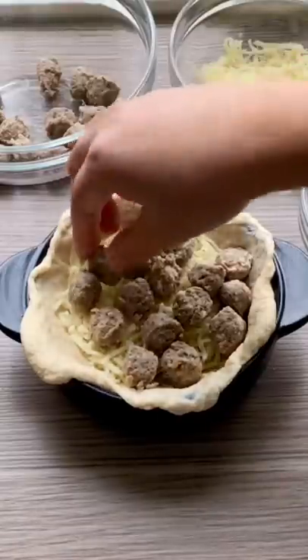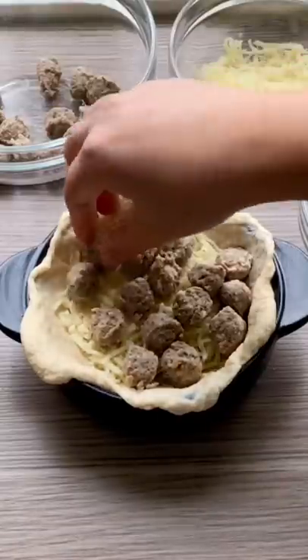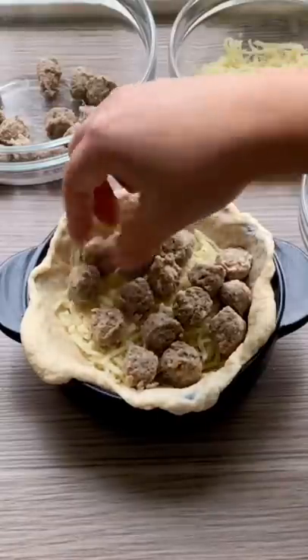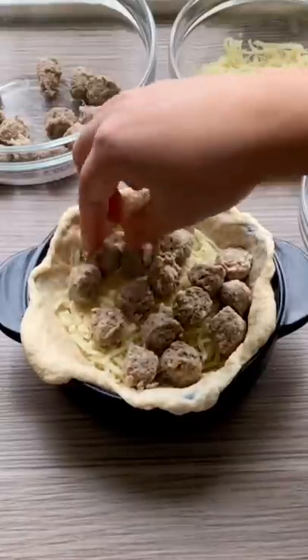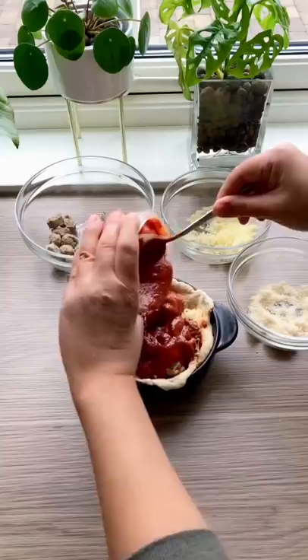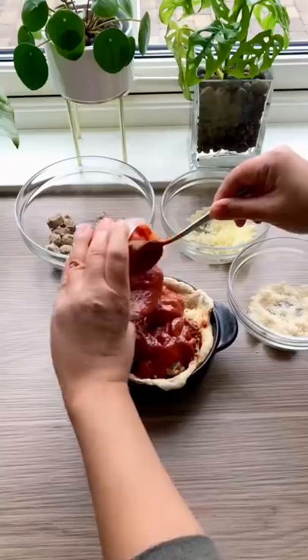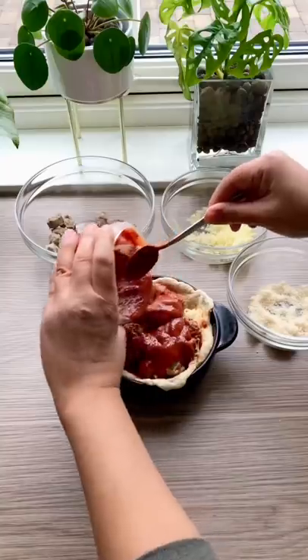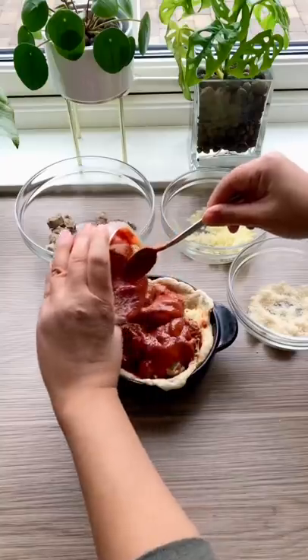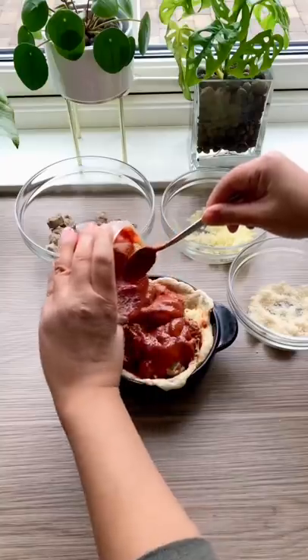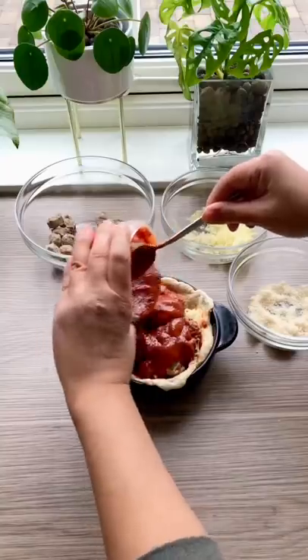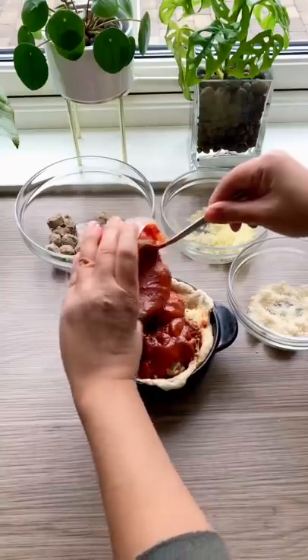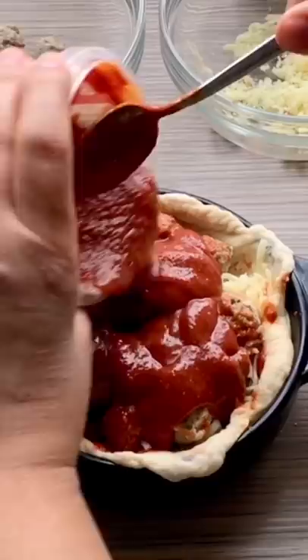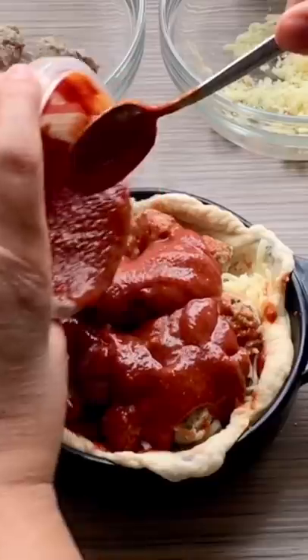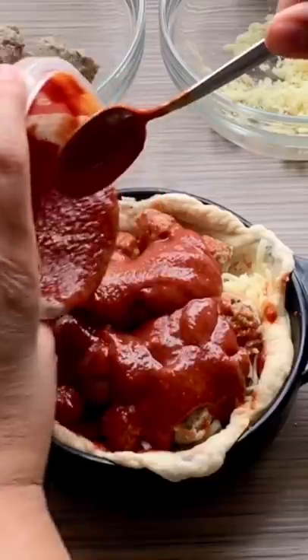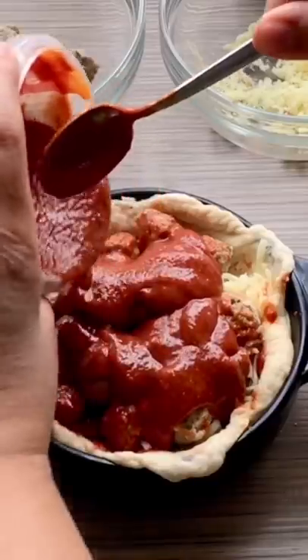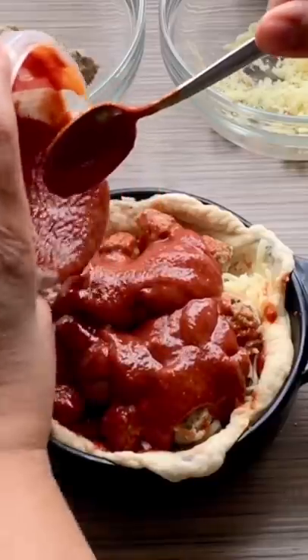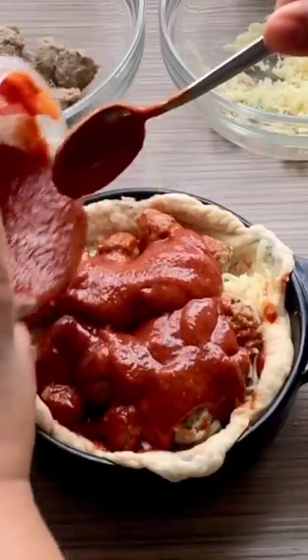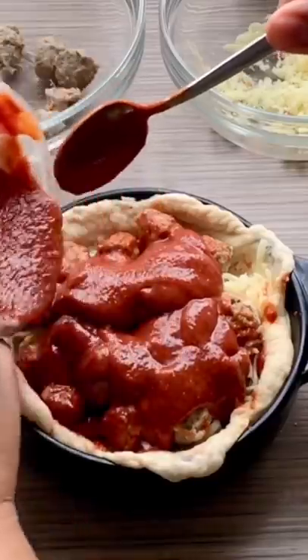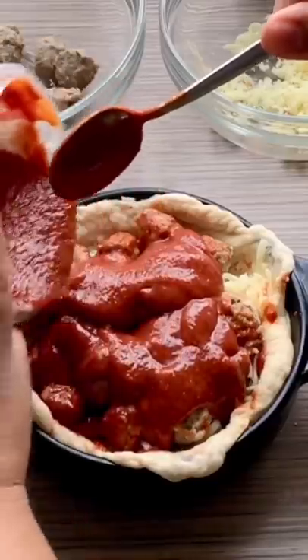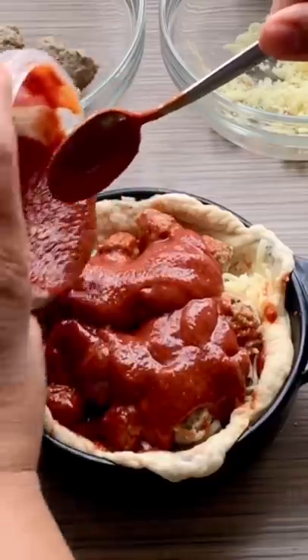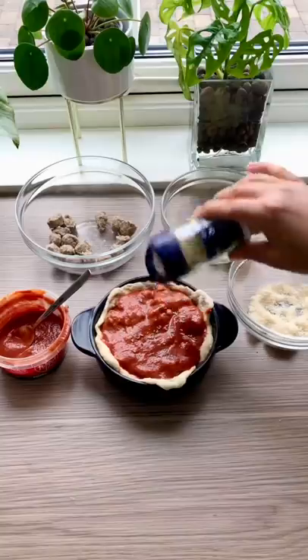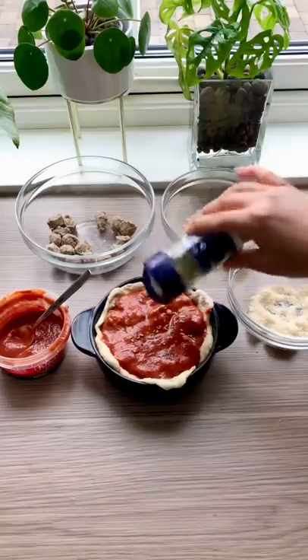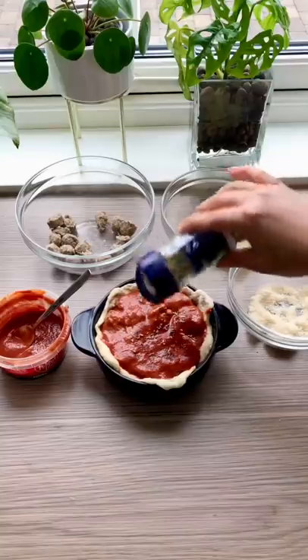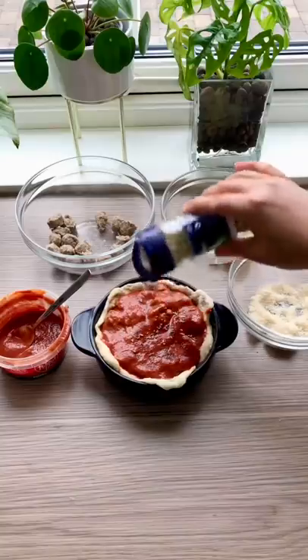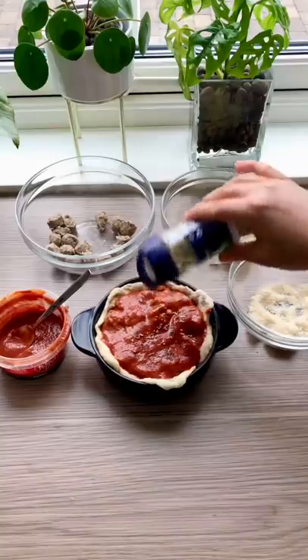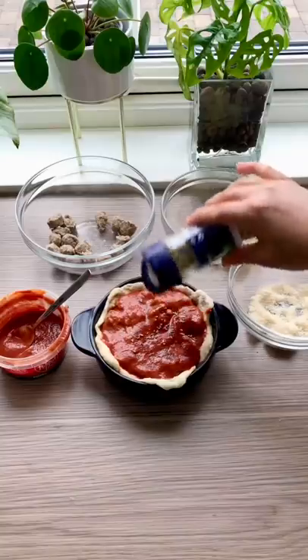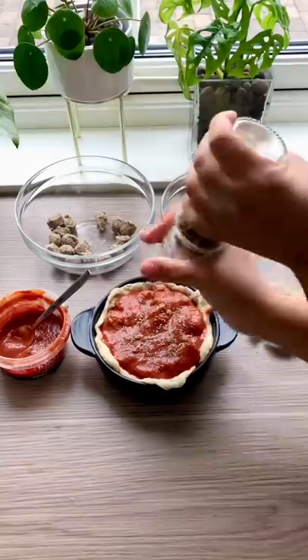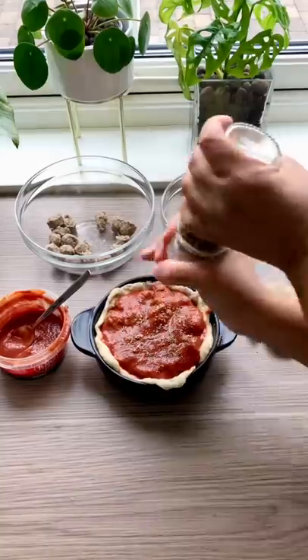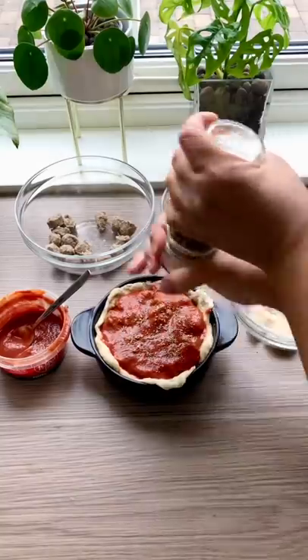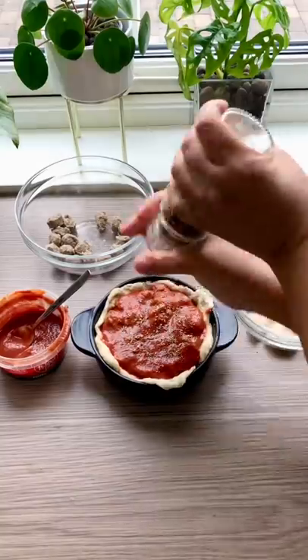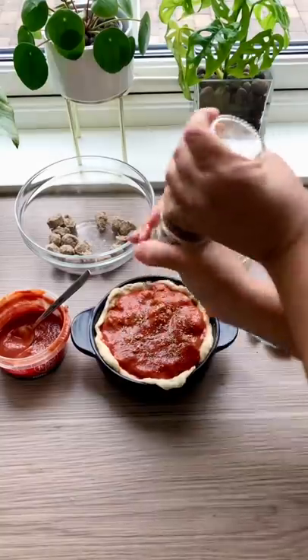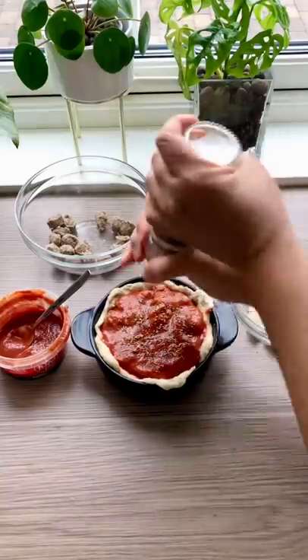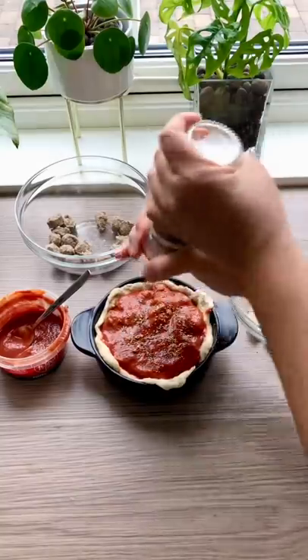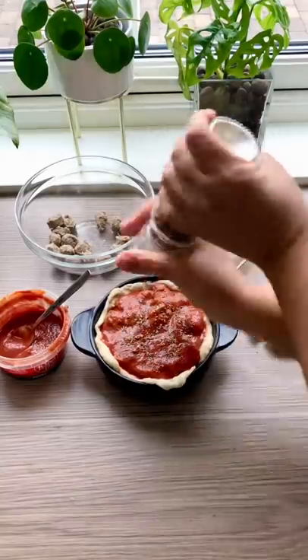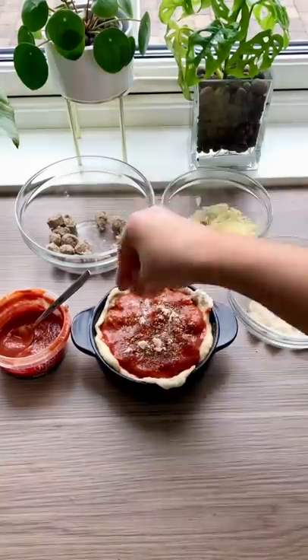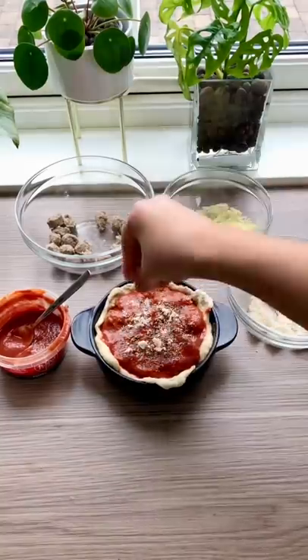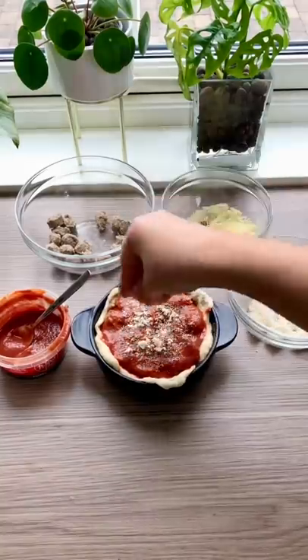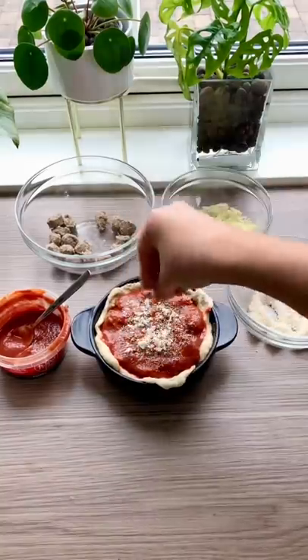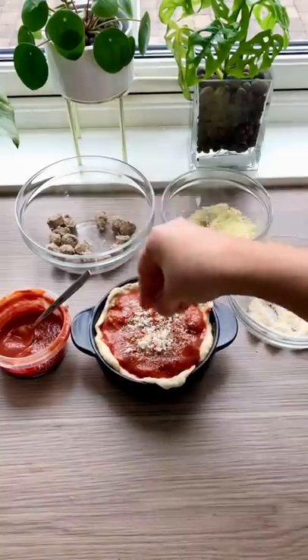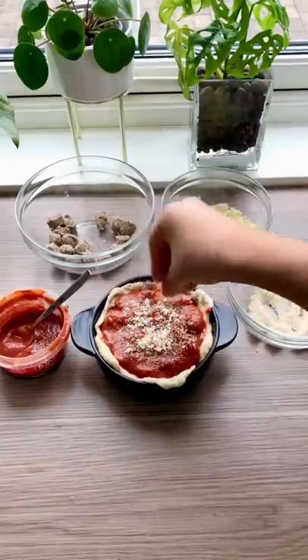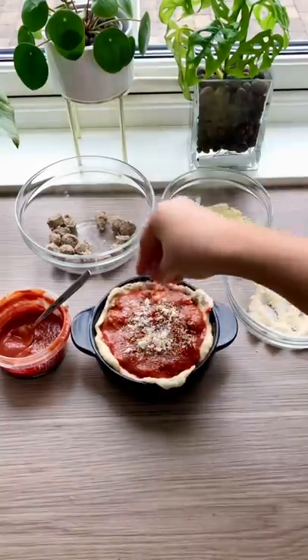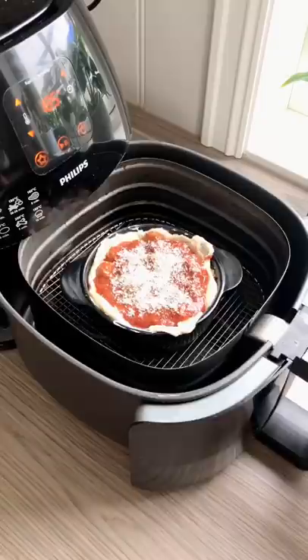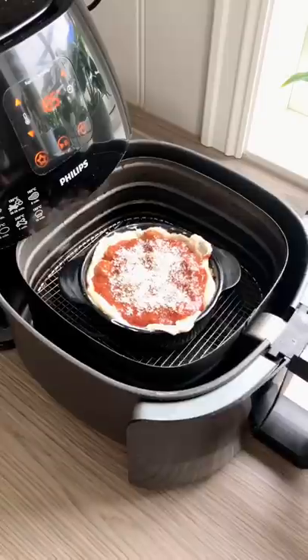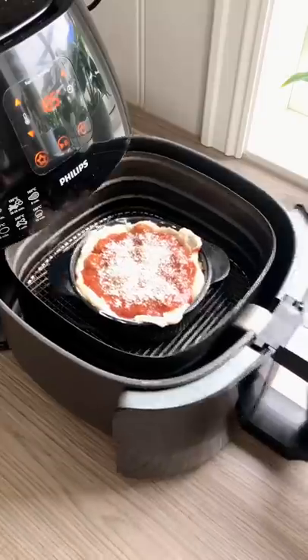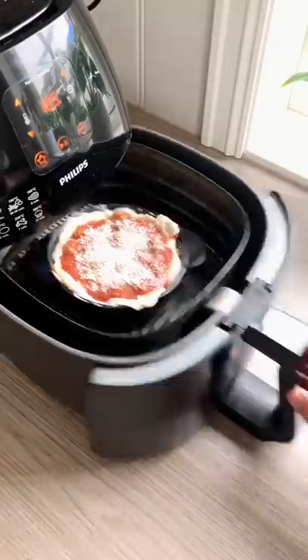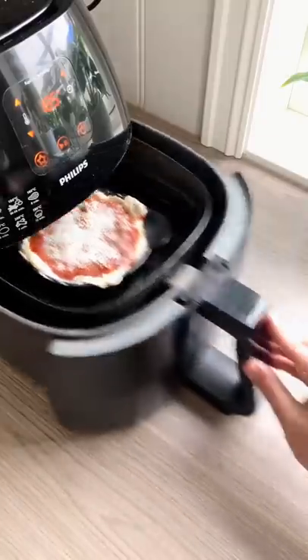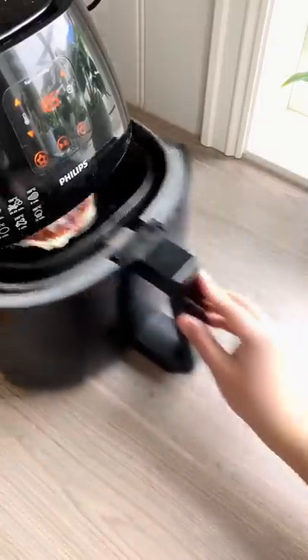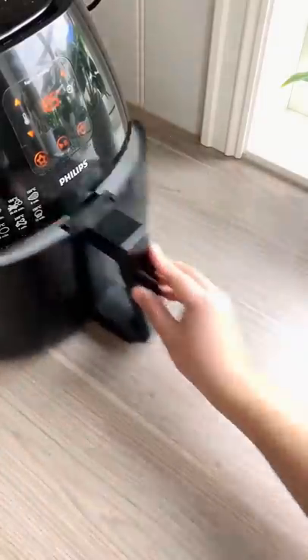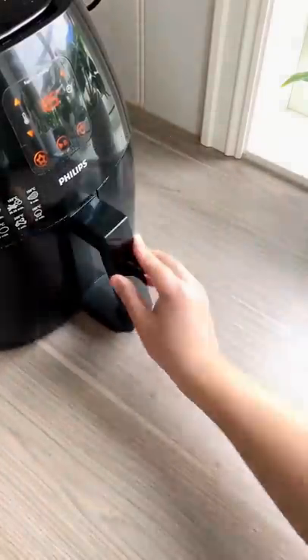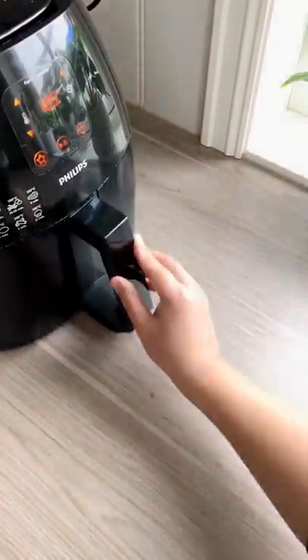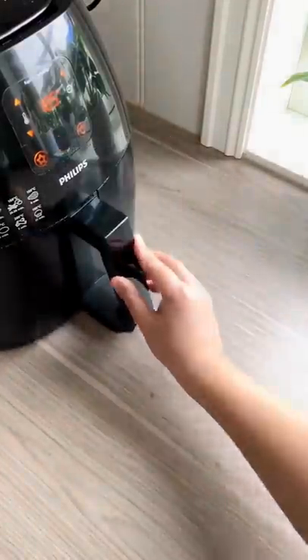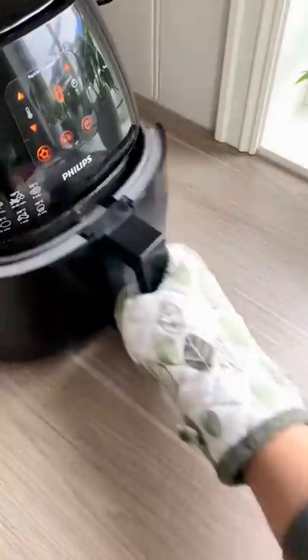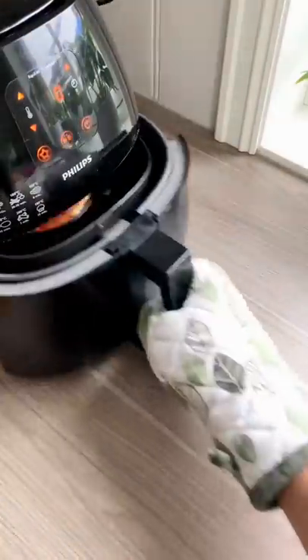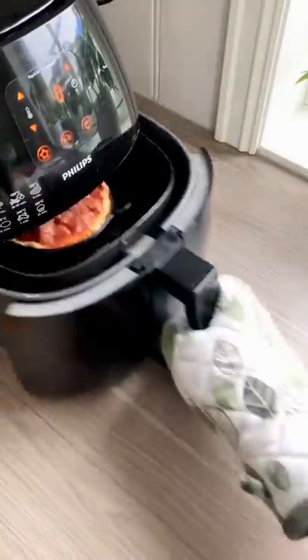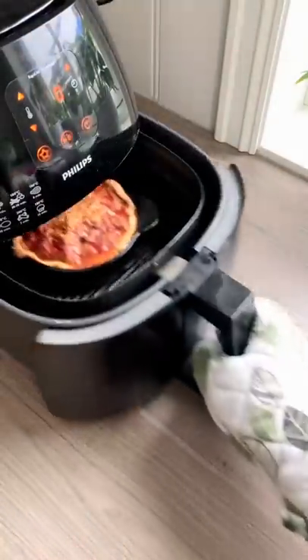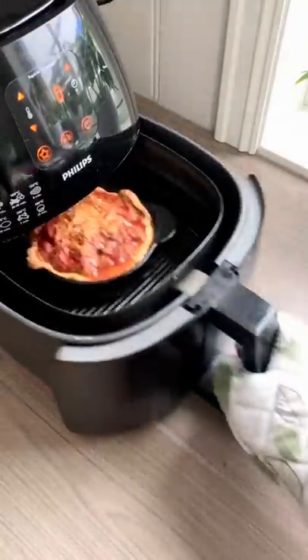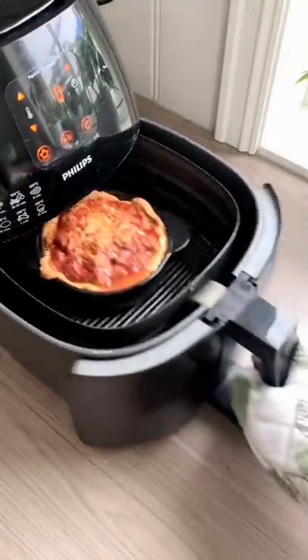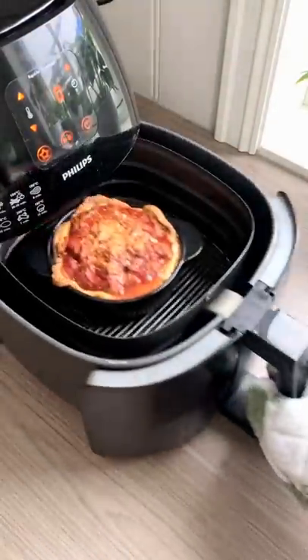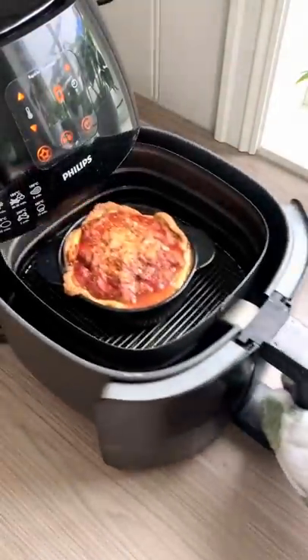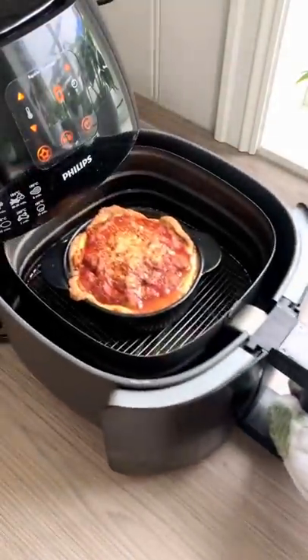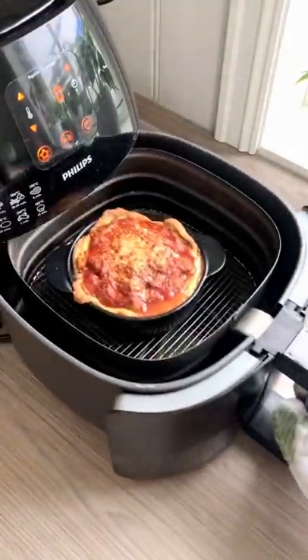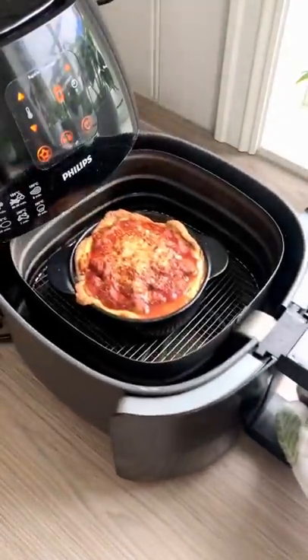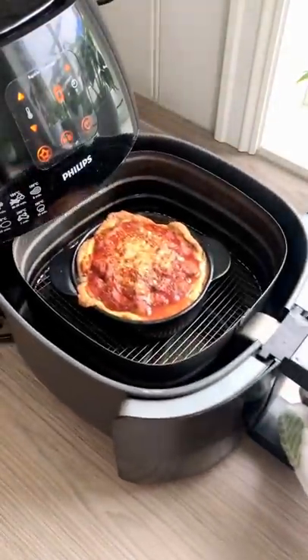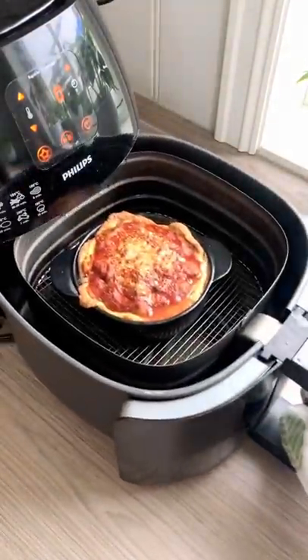Then sausage, tomato sauce, extra seasoning, and parmesan. Set it in the air fryer at 185 for 10 minutes.